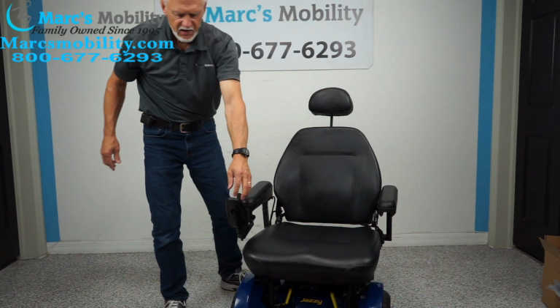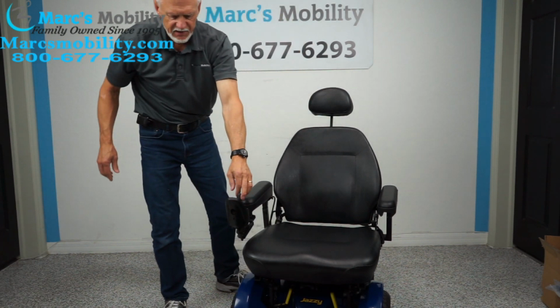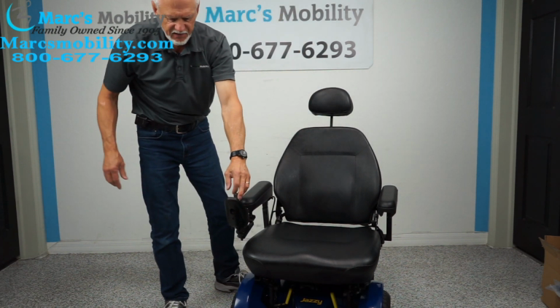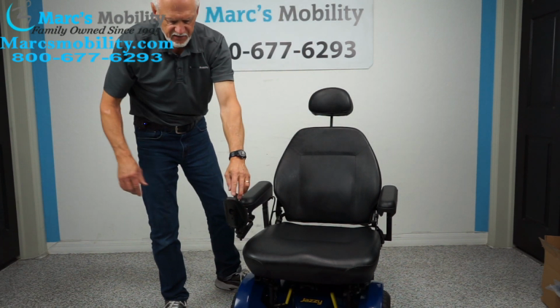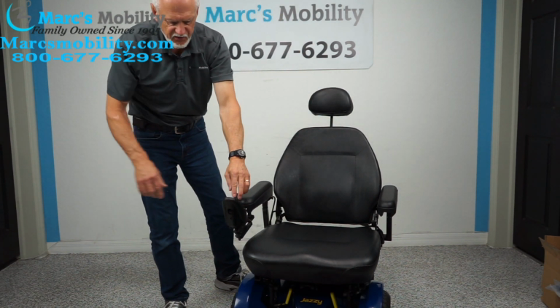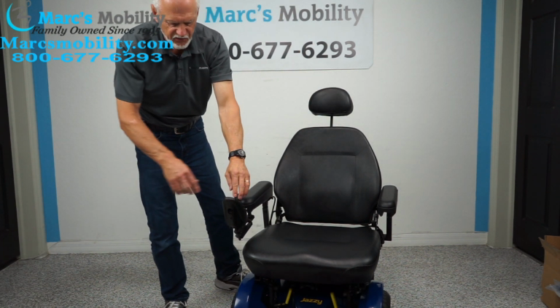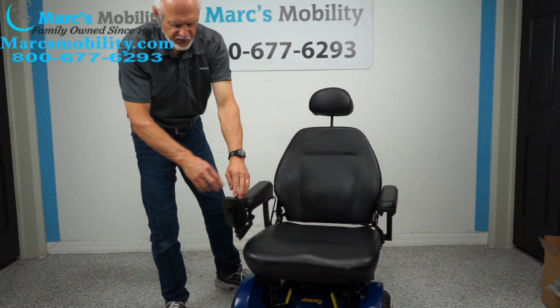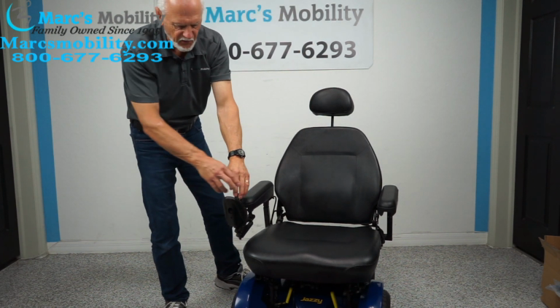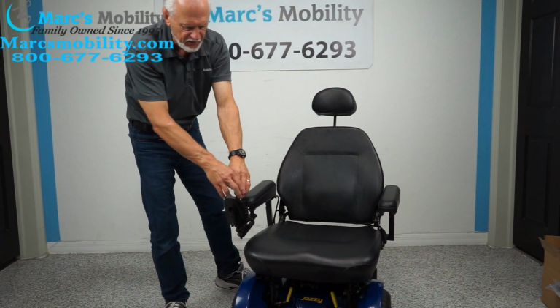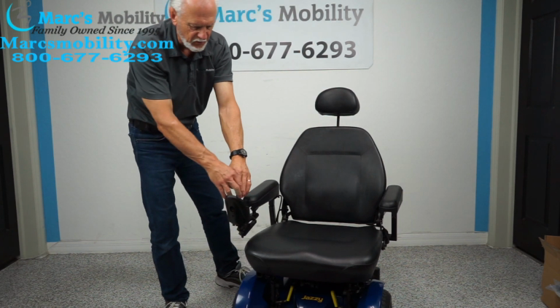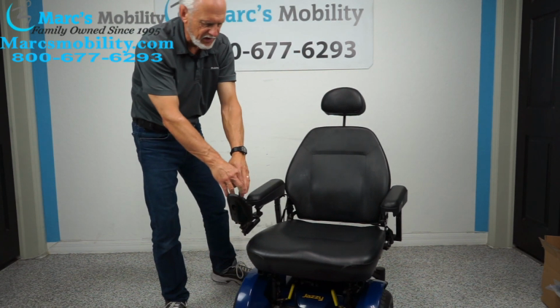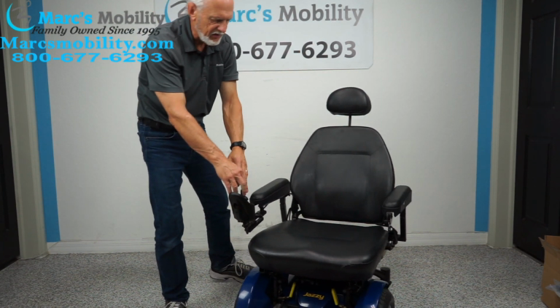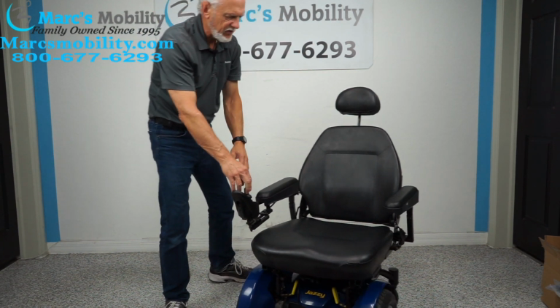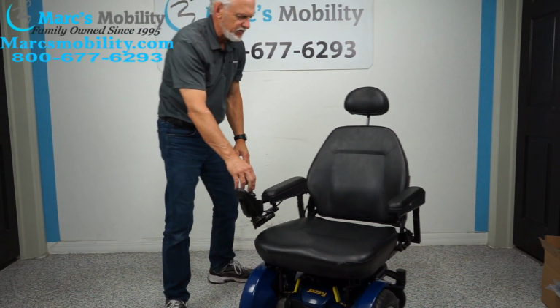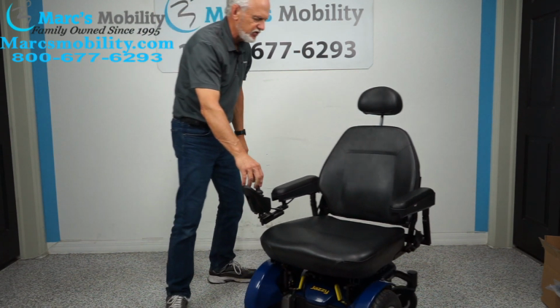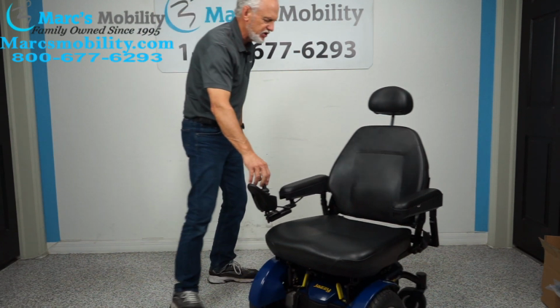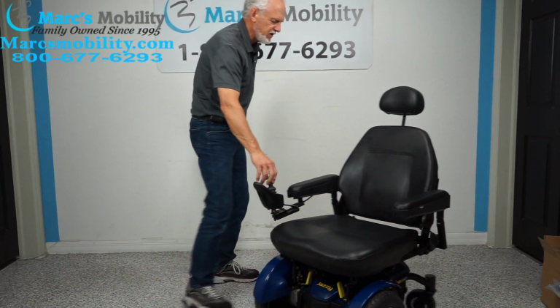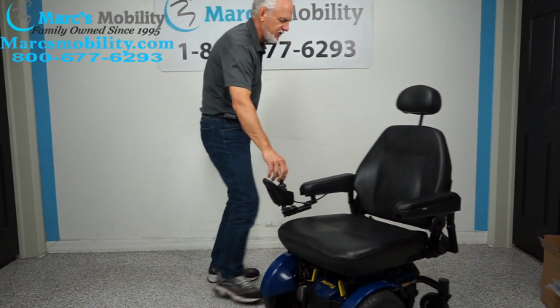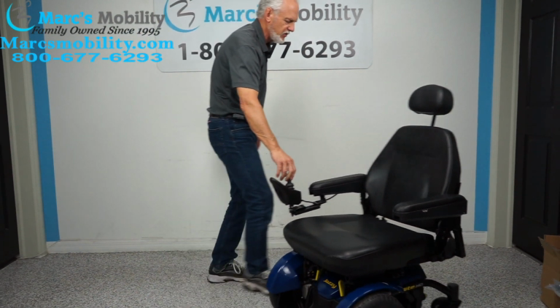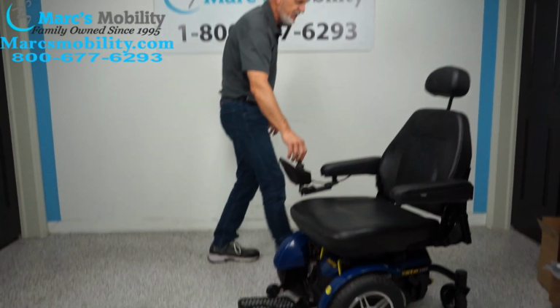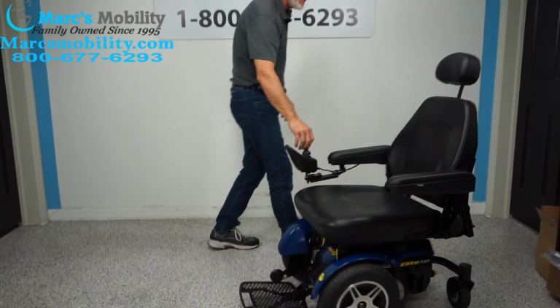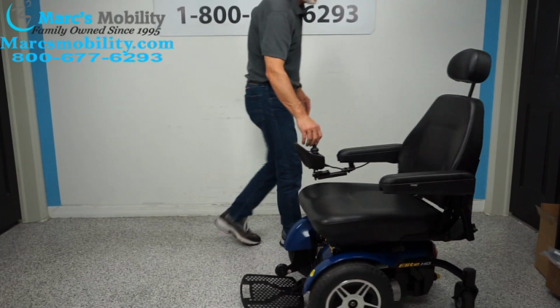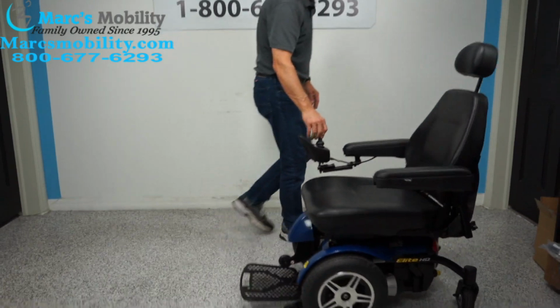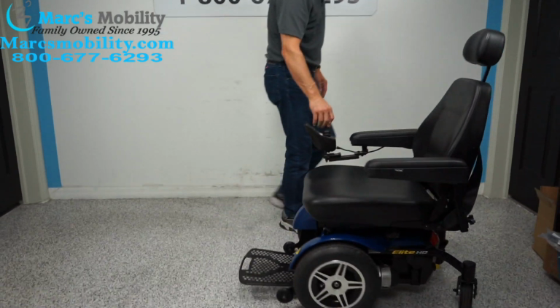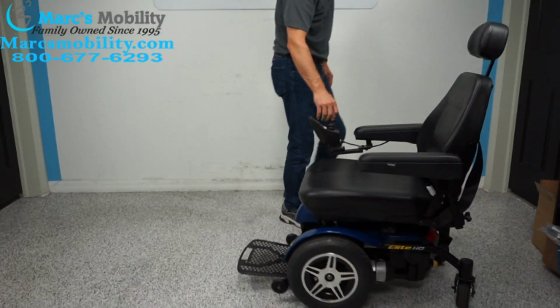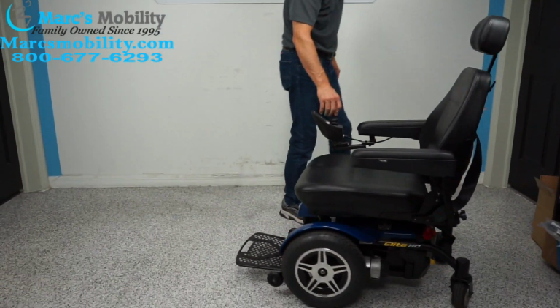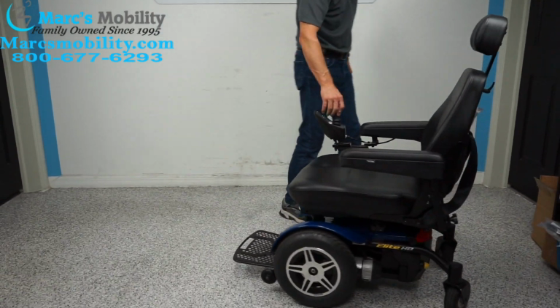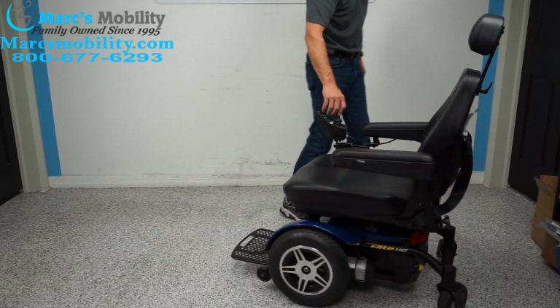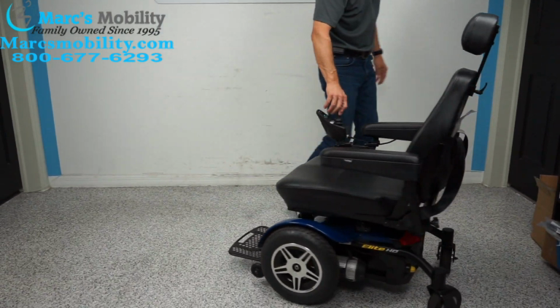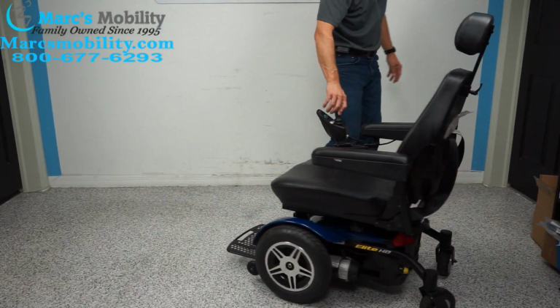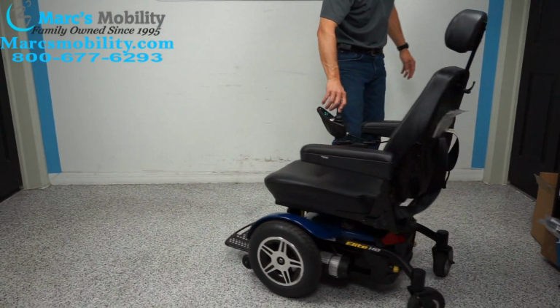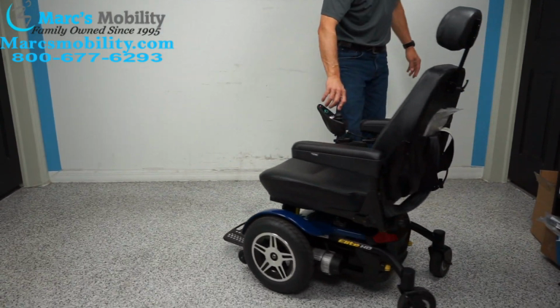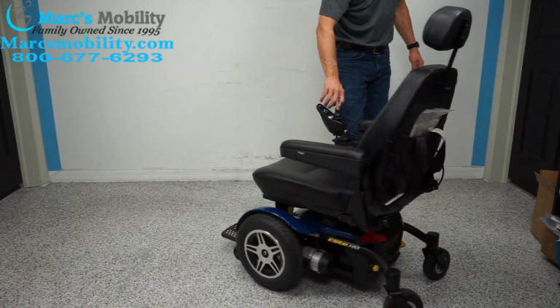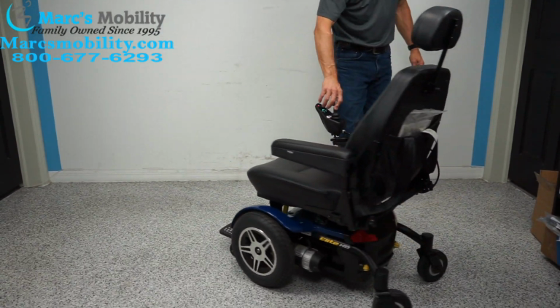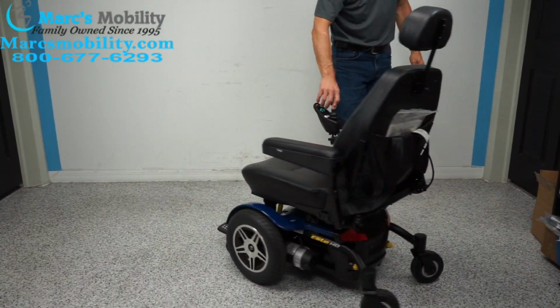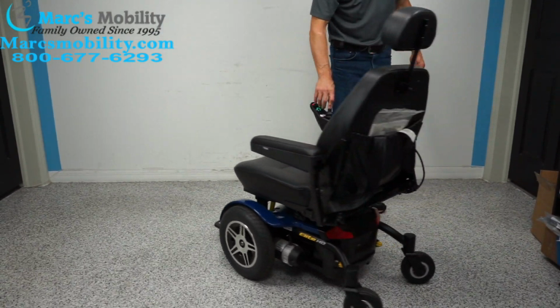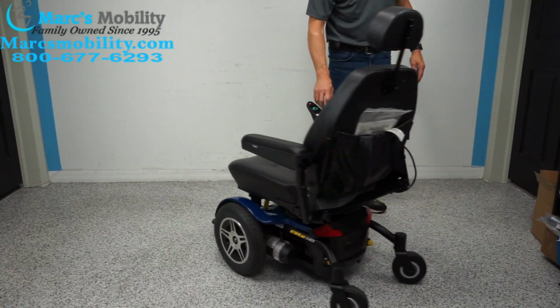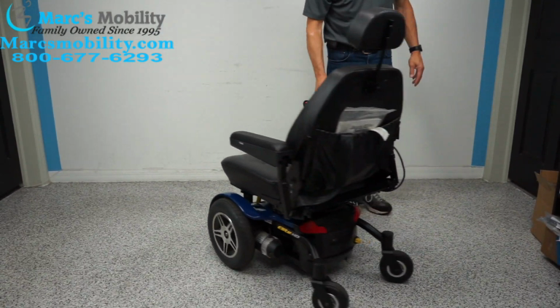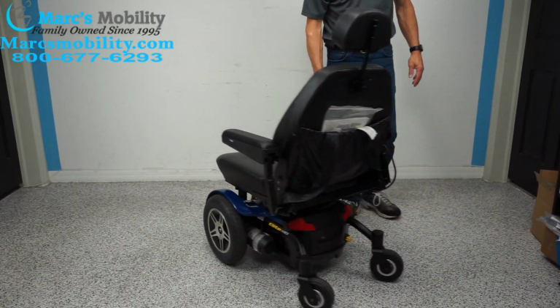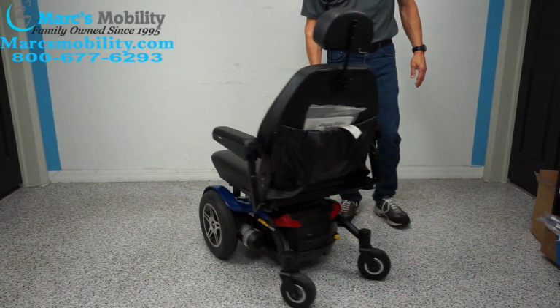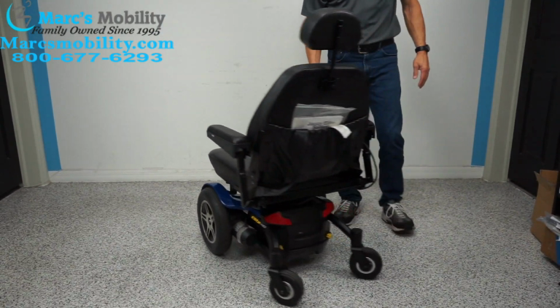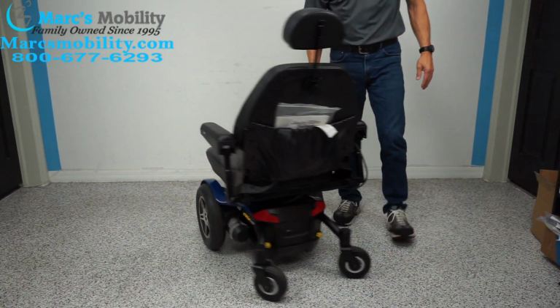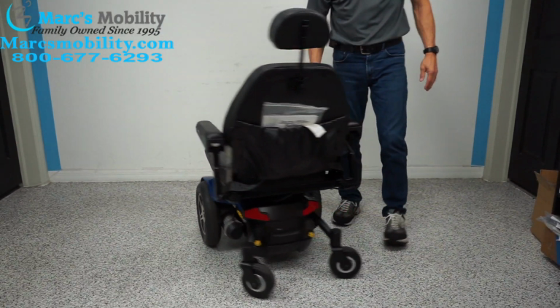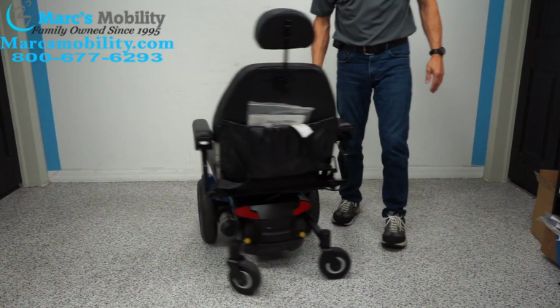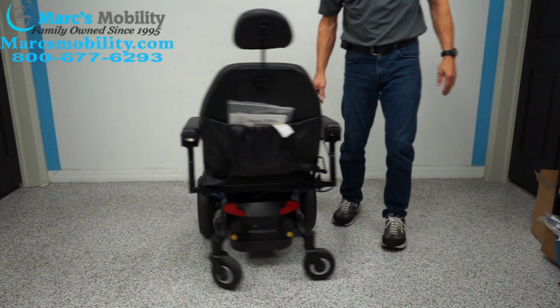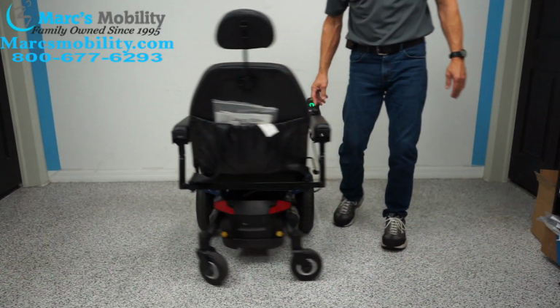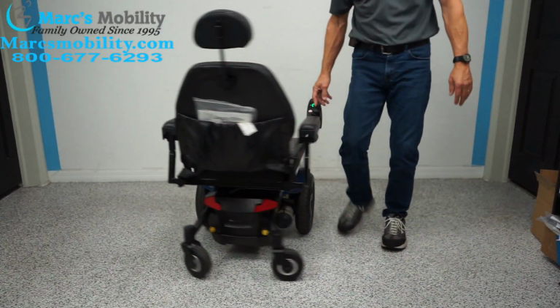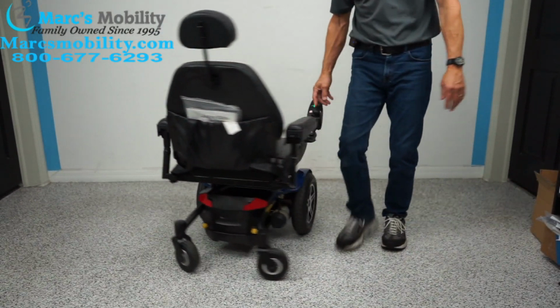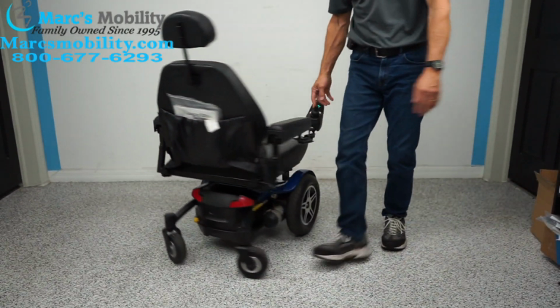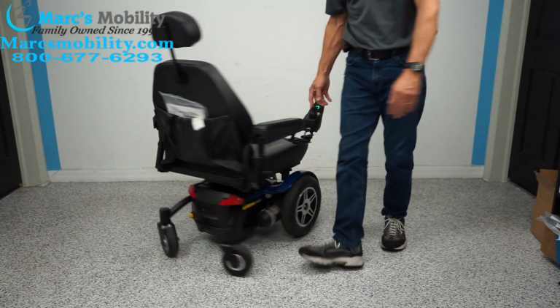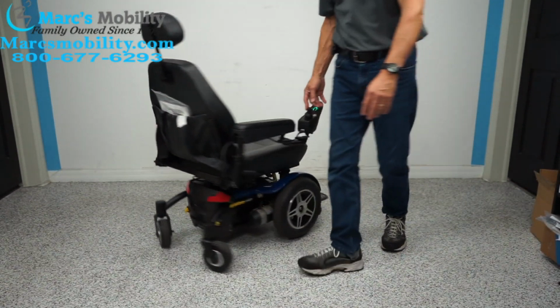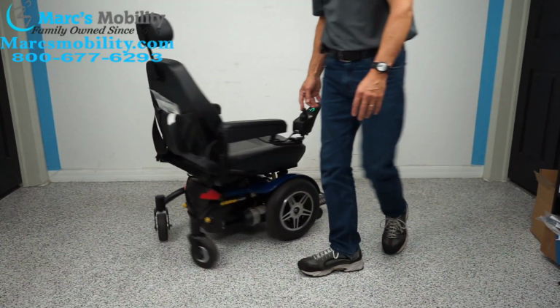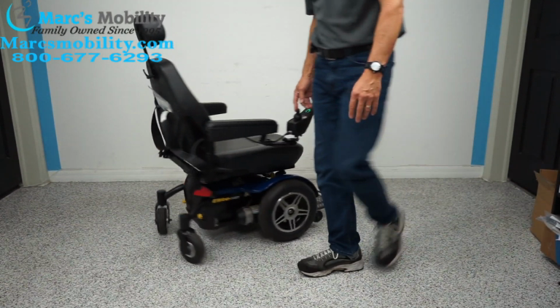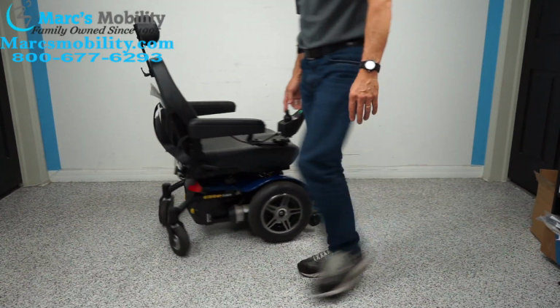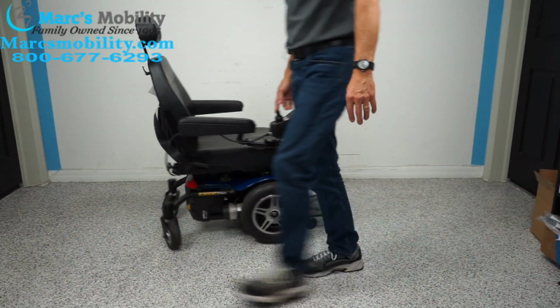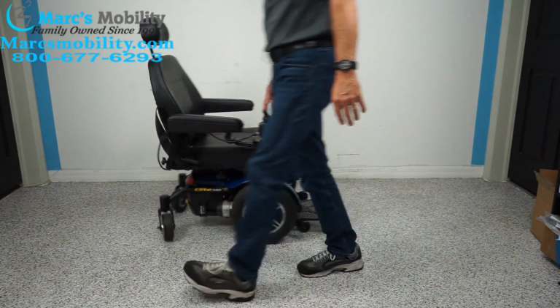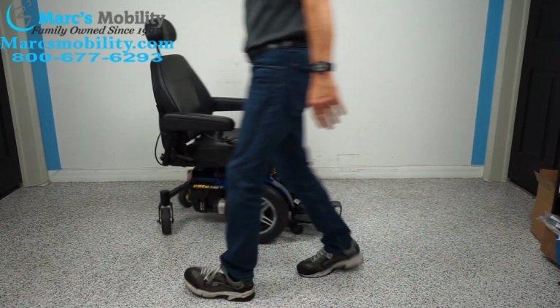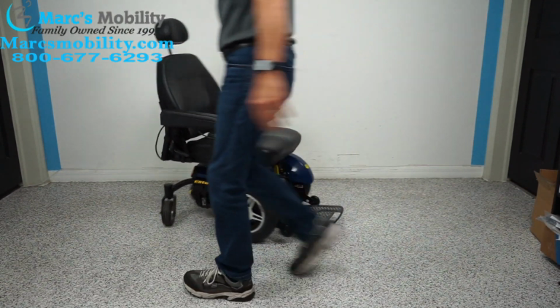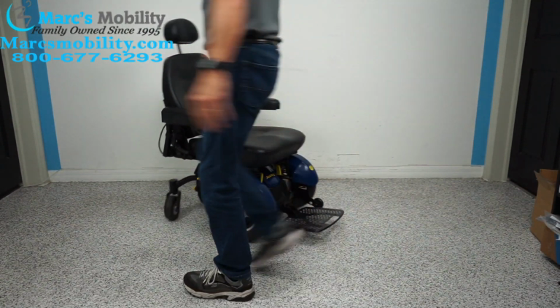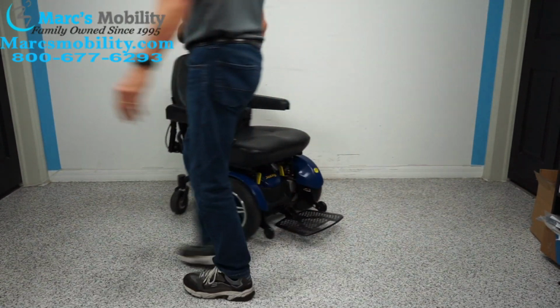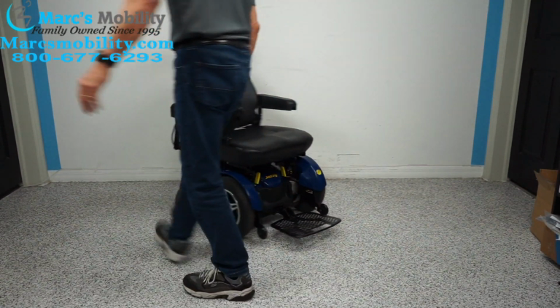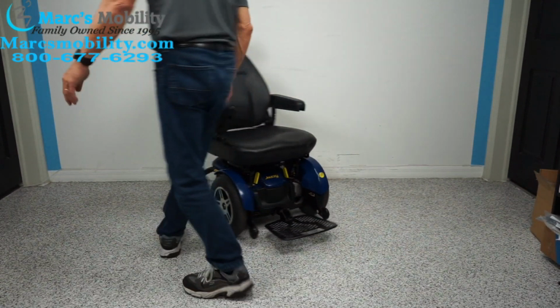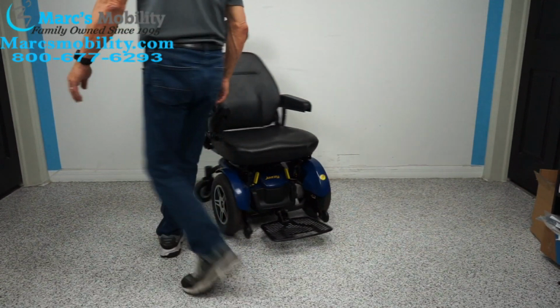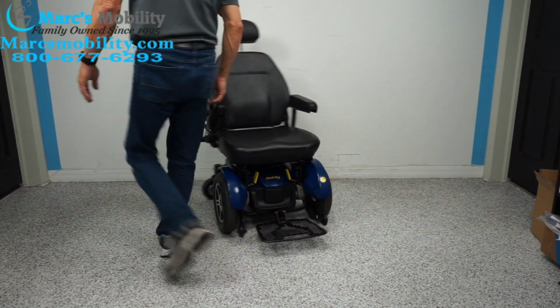This is your turning radius on the chair if you're inside the house and you need to turn a full circle — that's what it looks like.